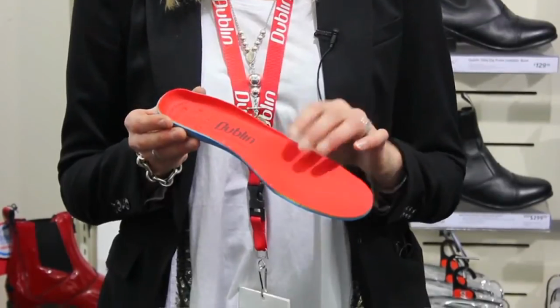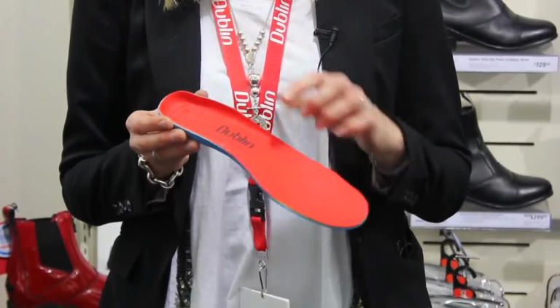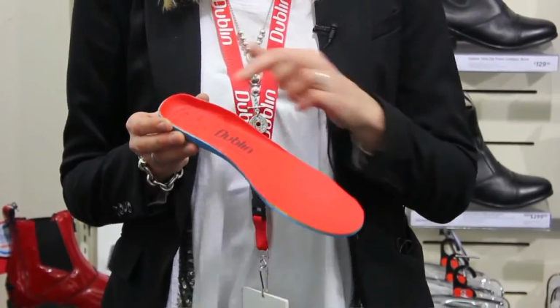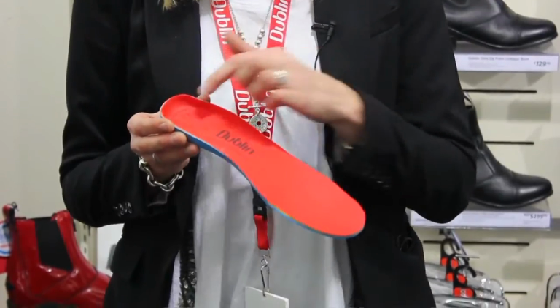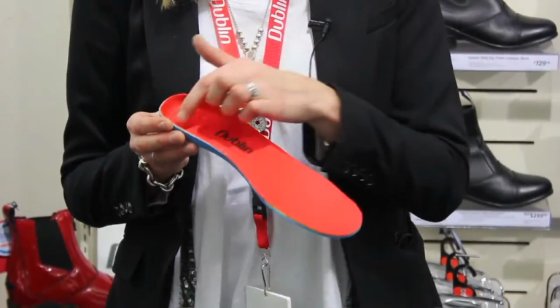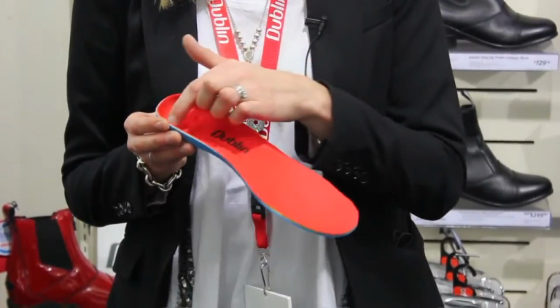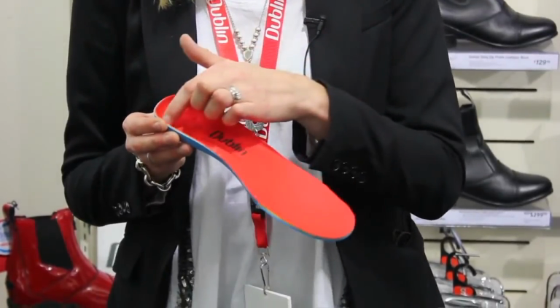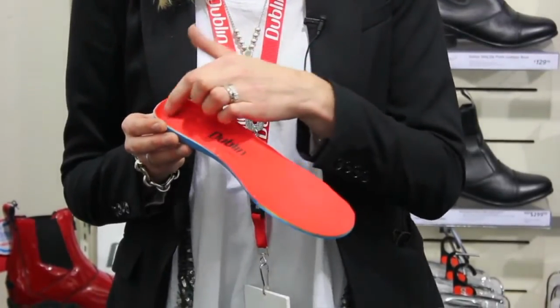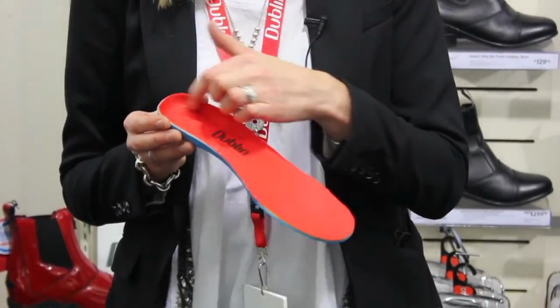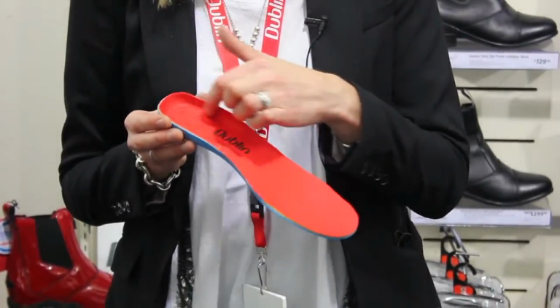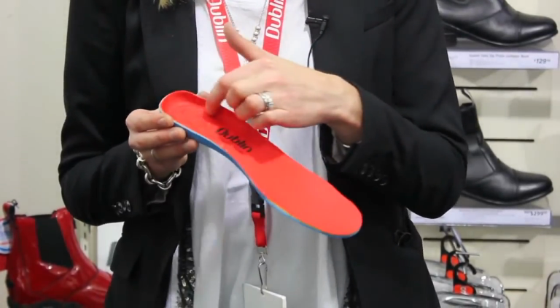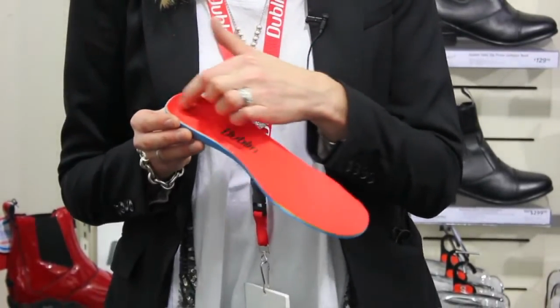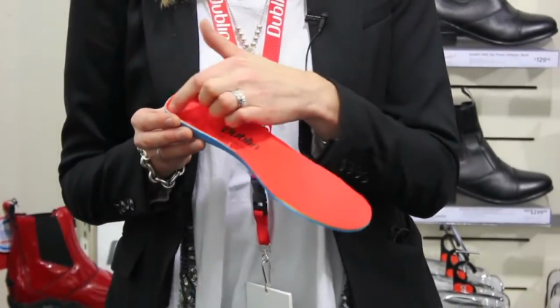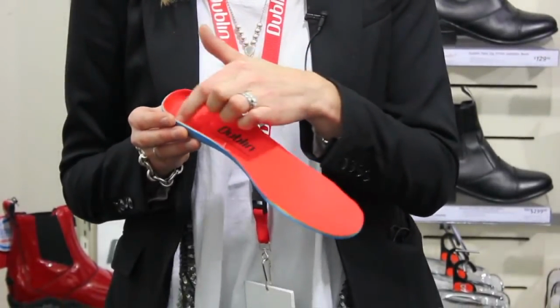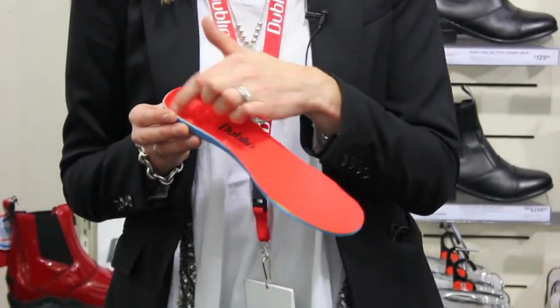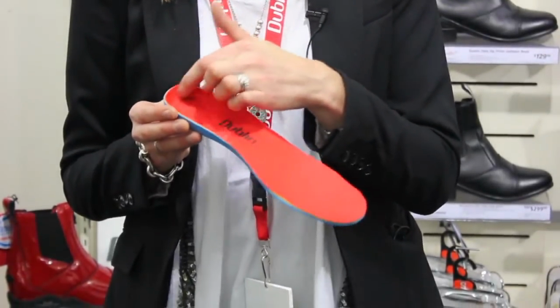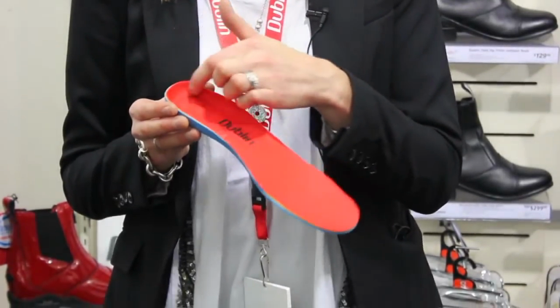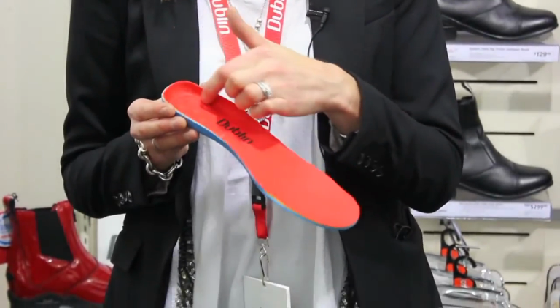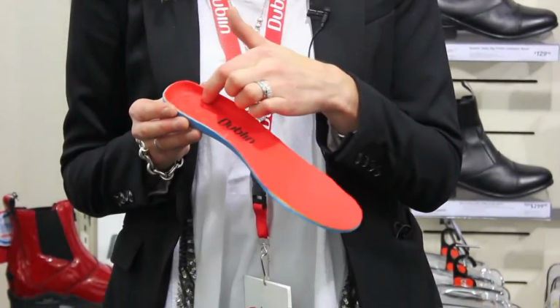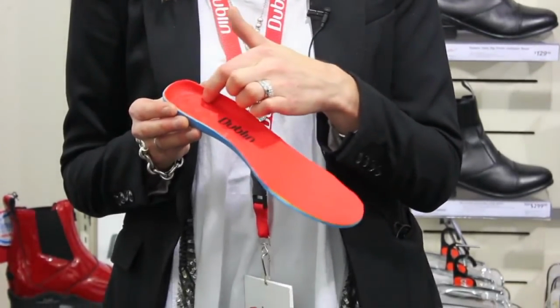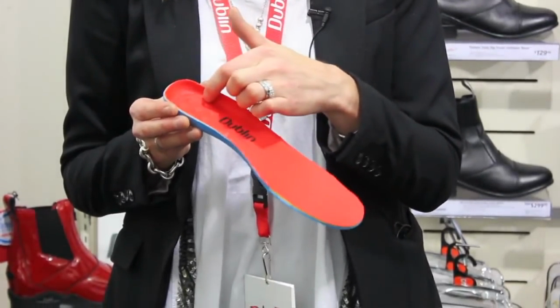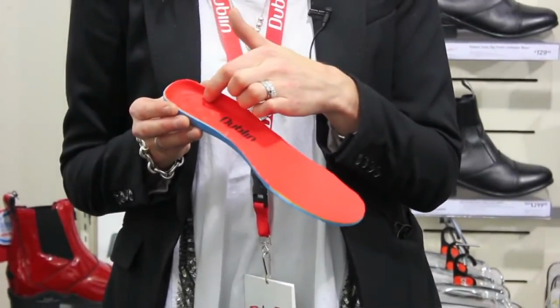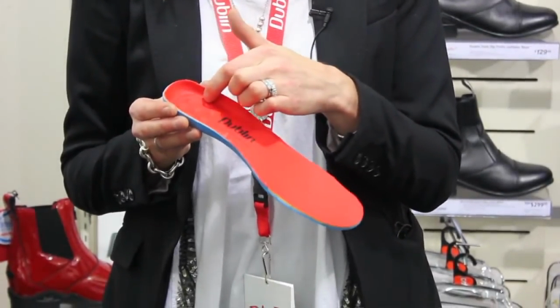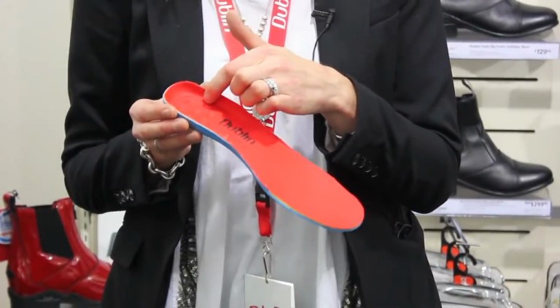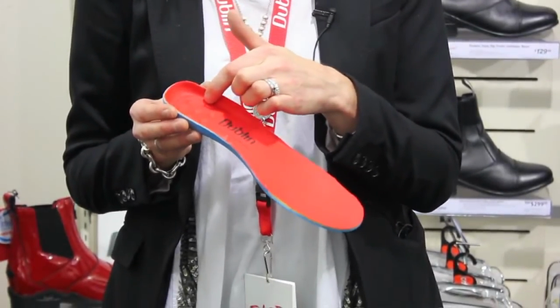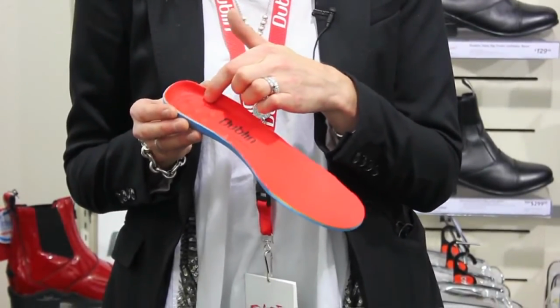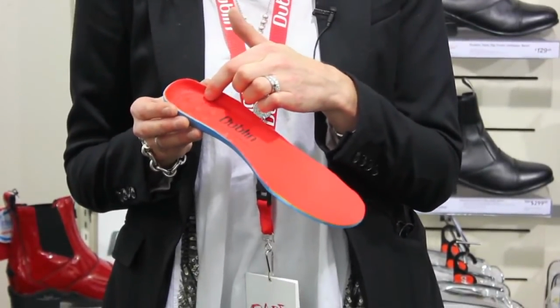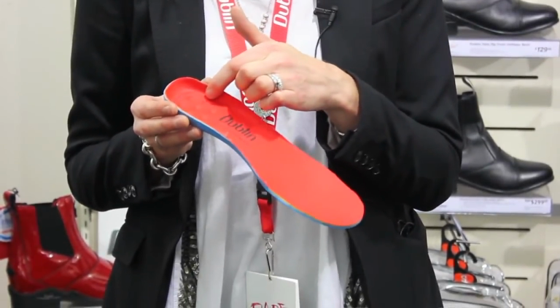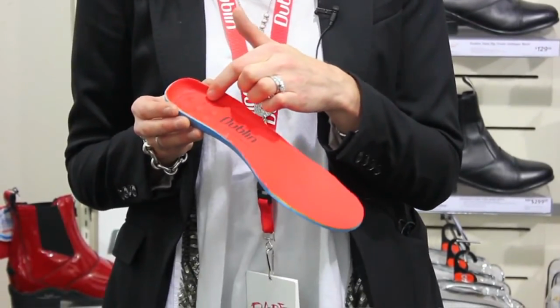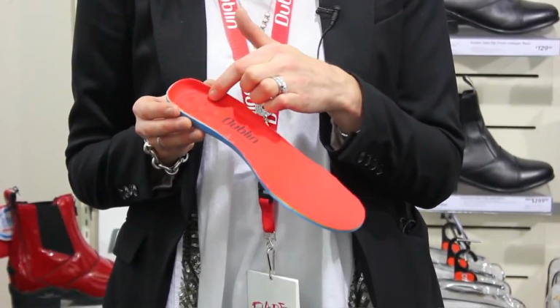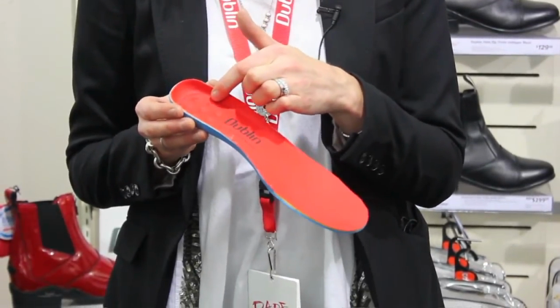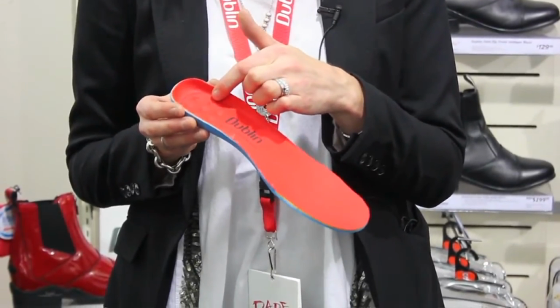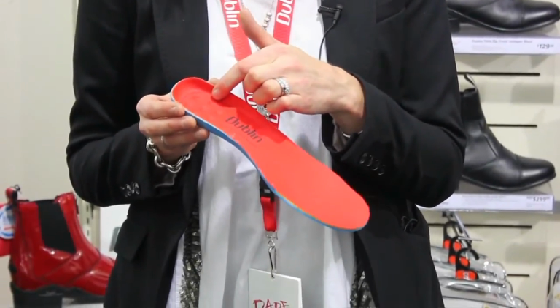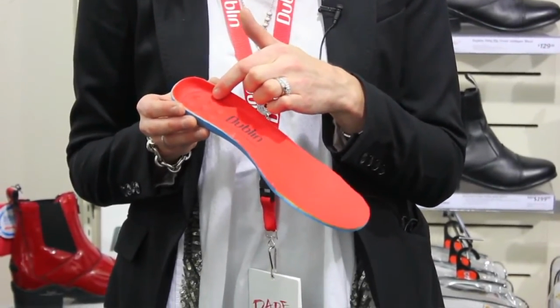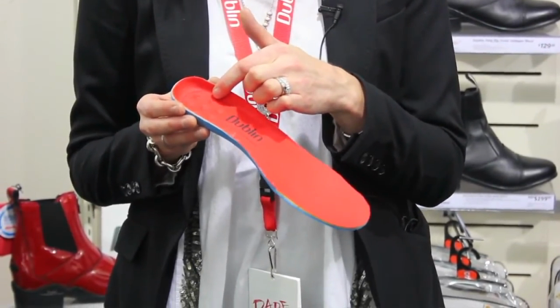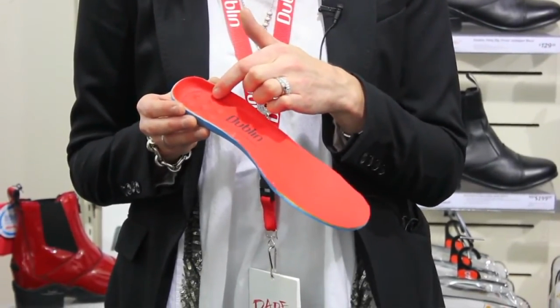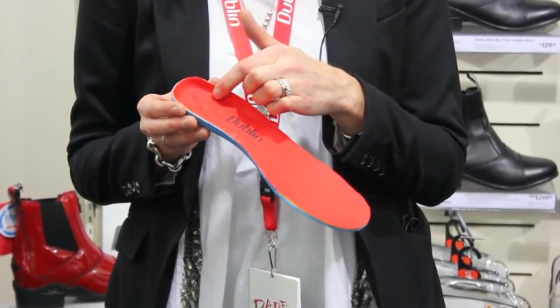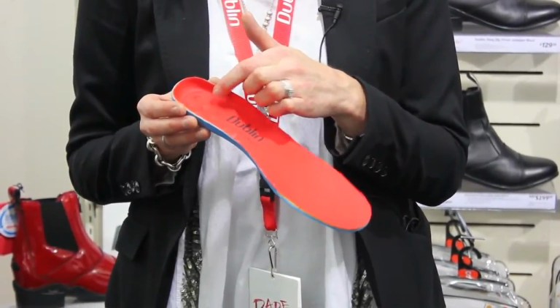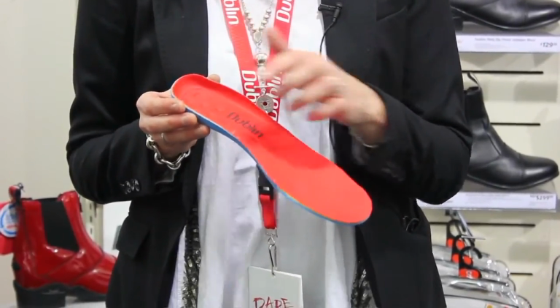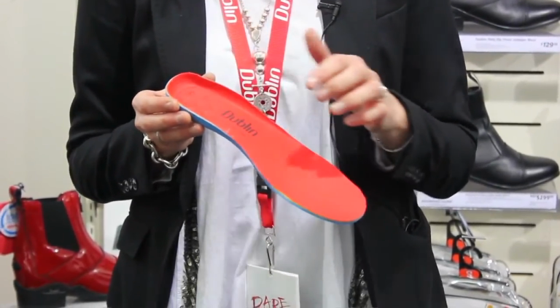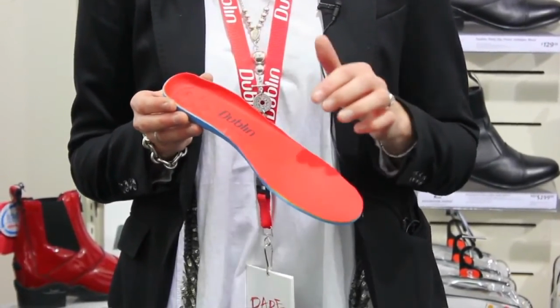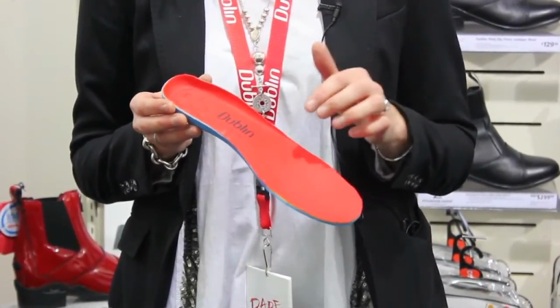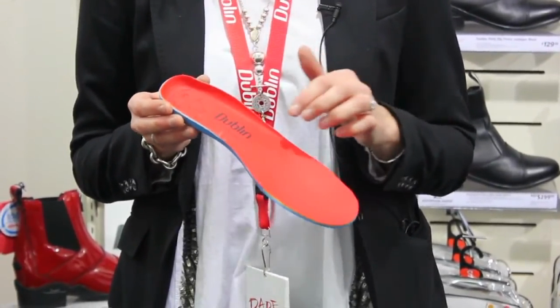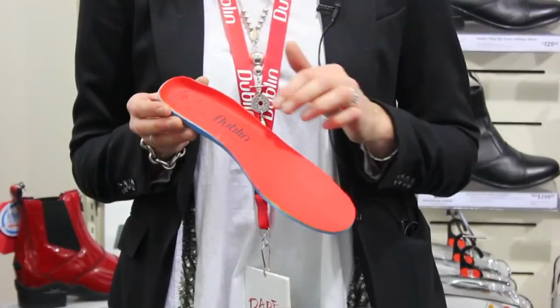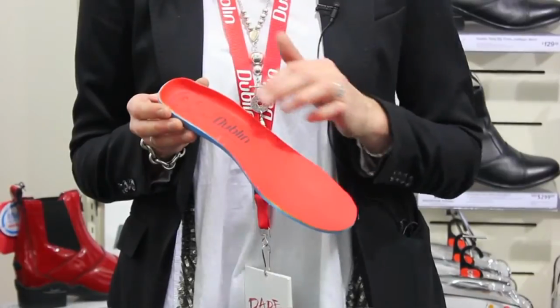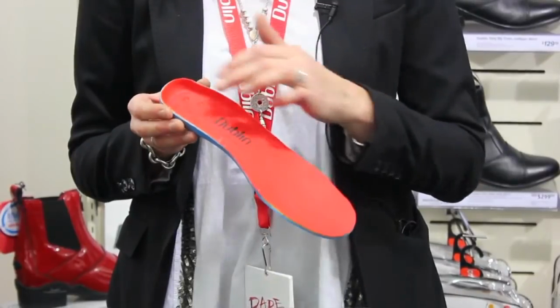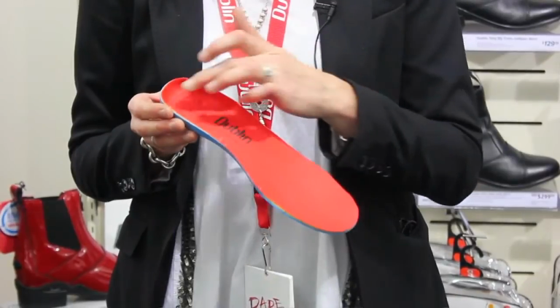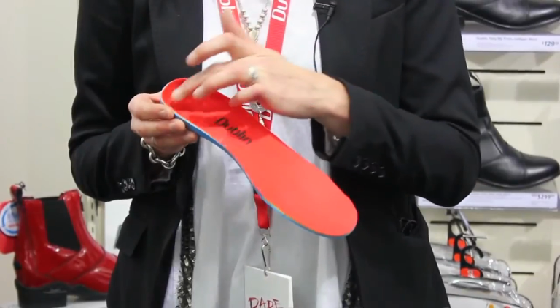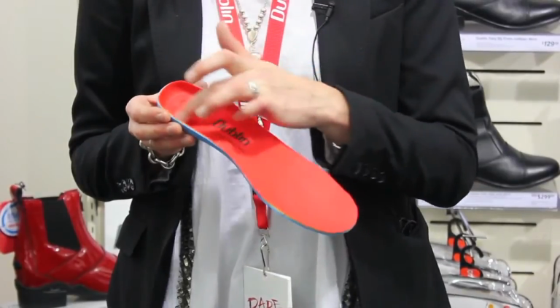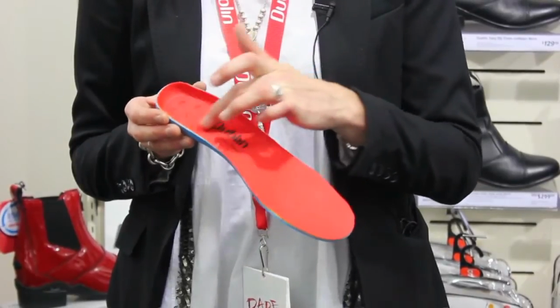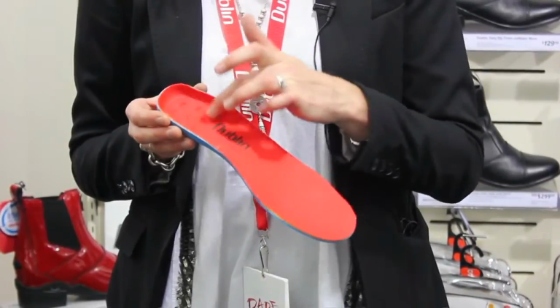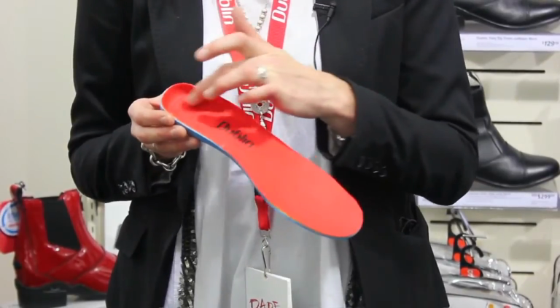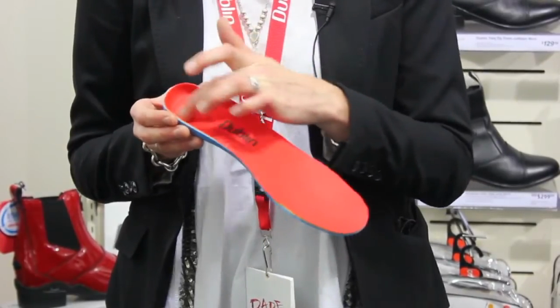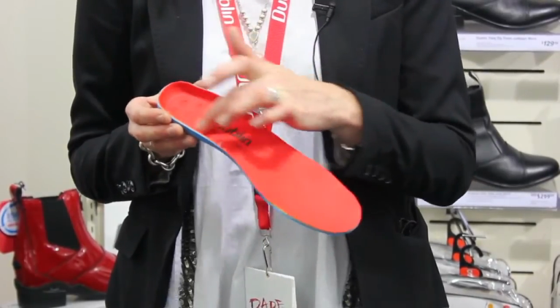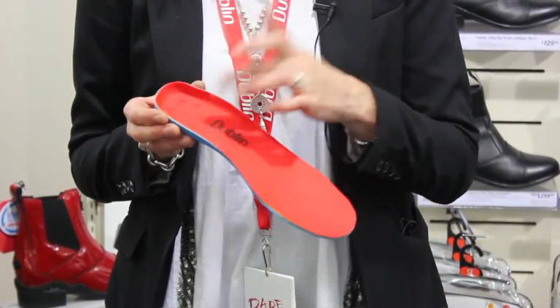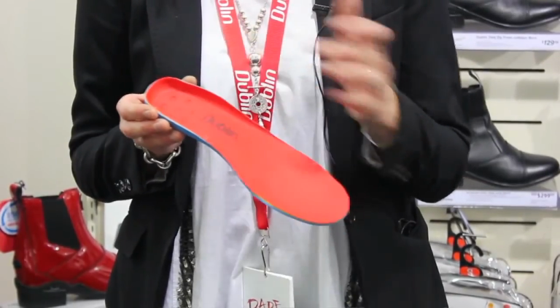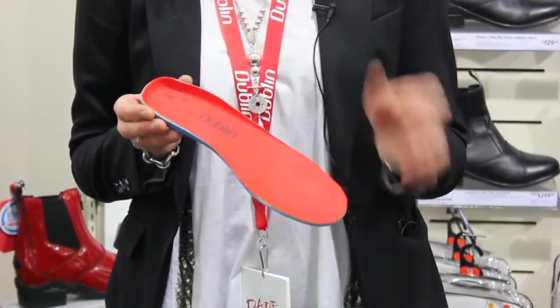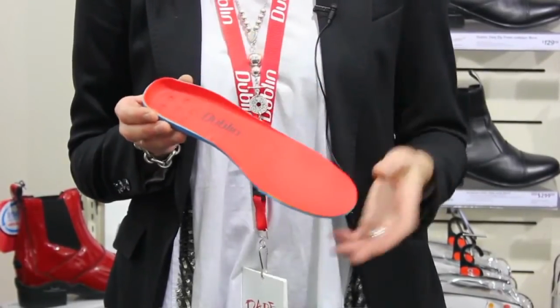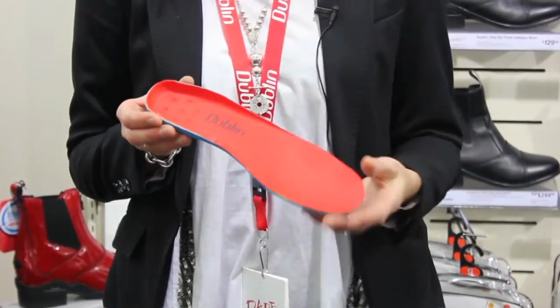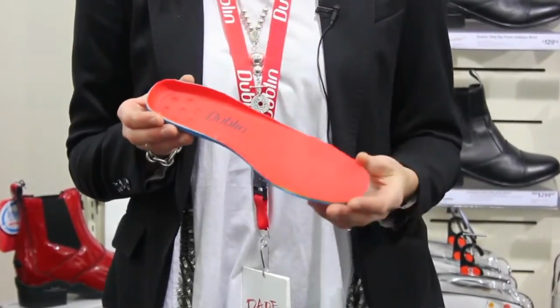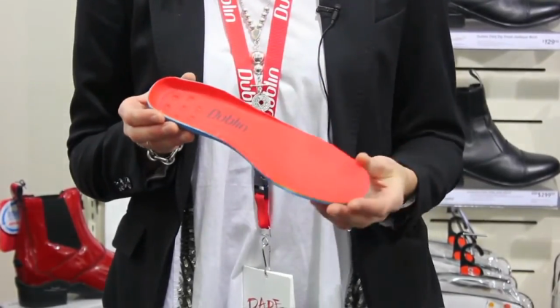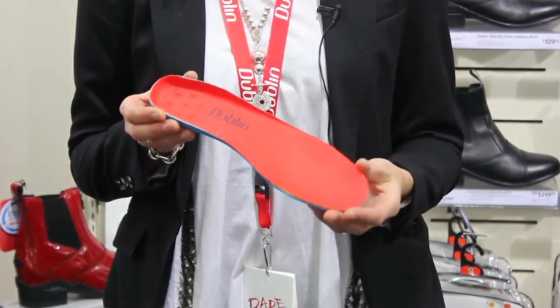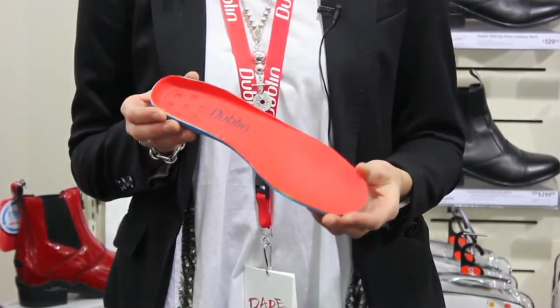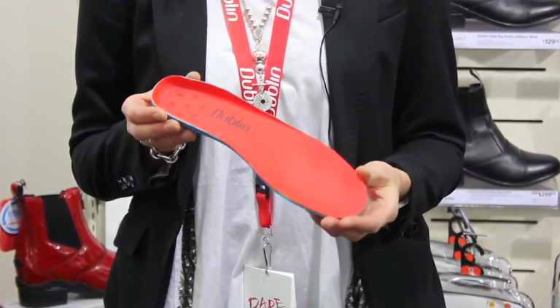It also includes a positive heel support to position your foot in the right spot with the matrix for comfort as well.